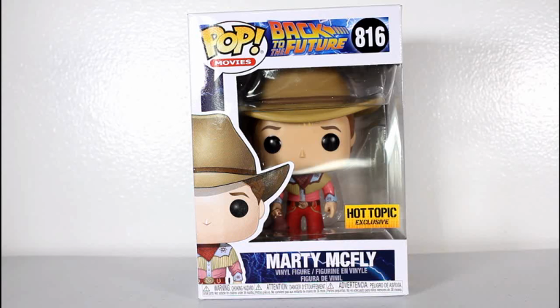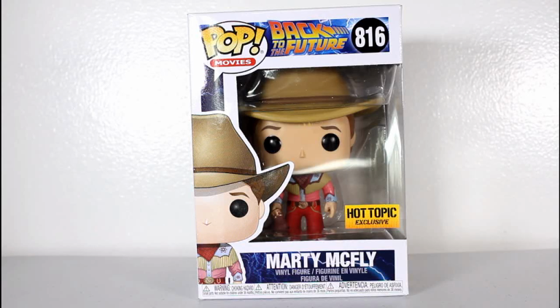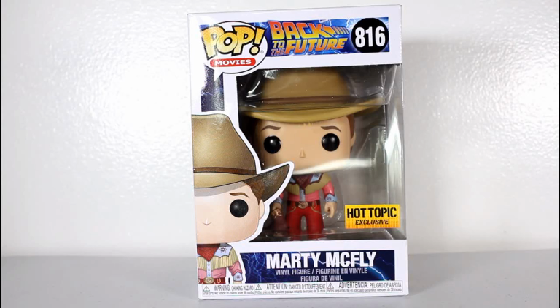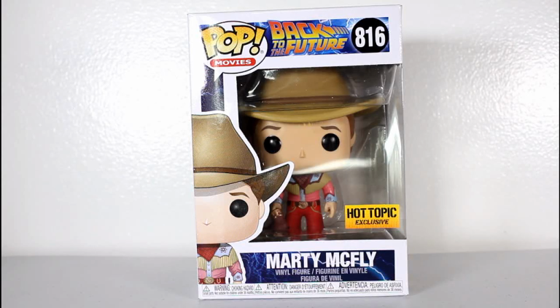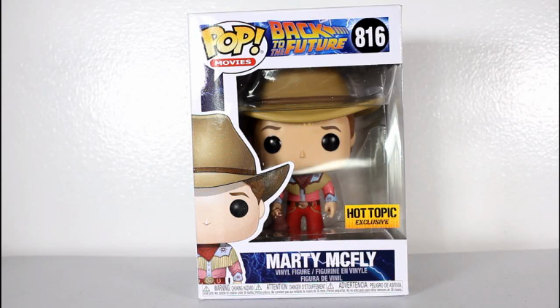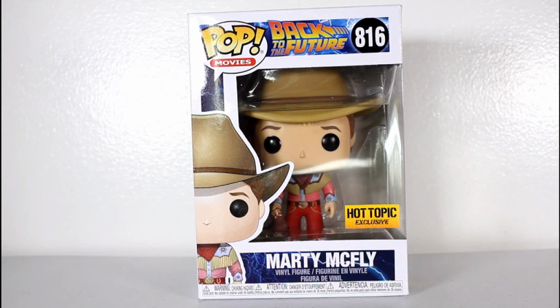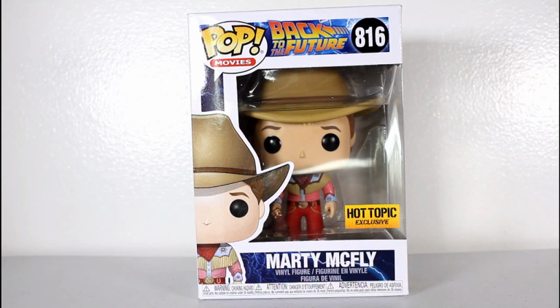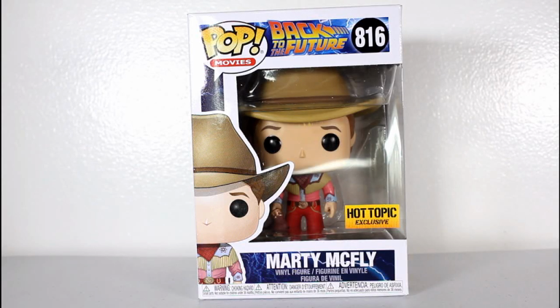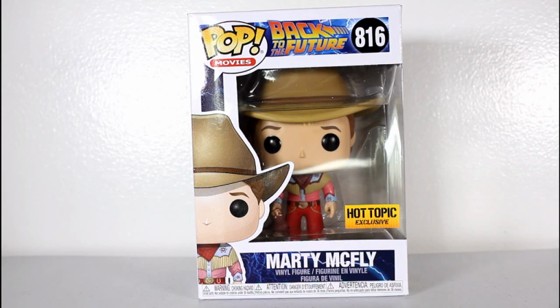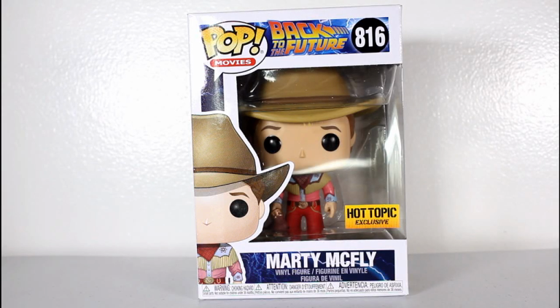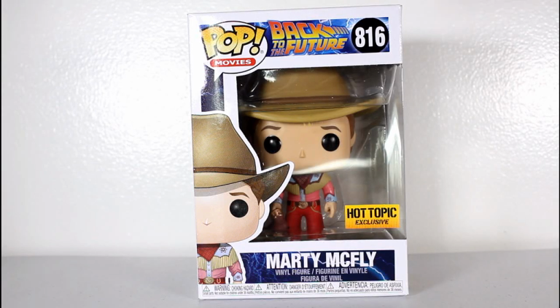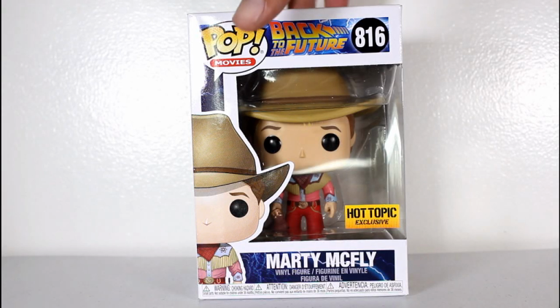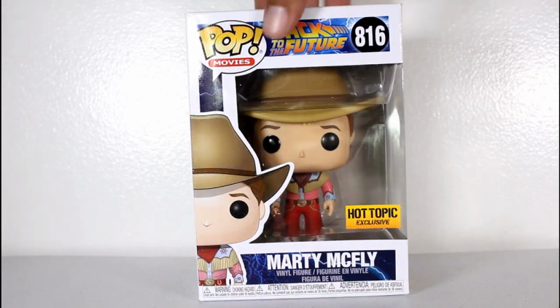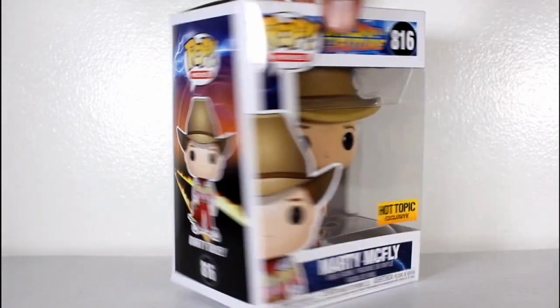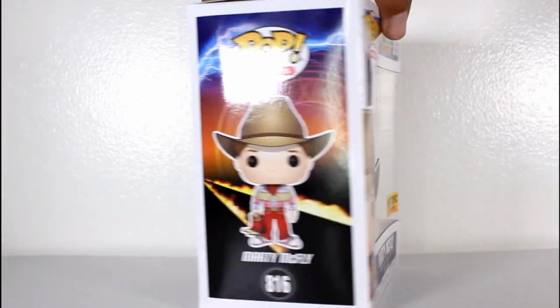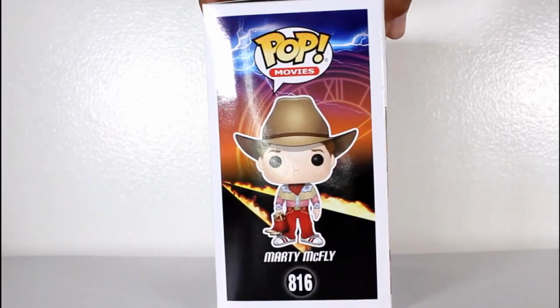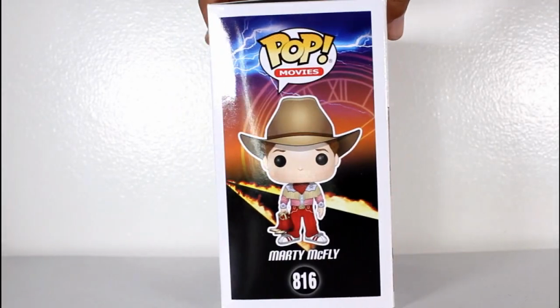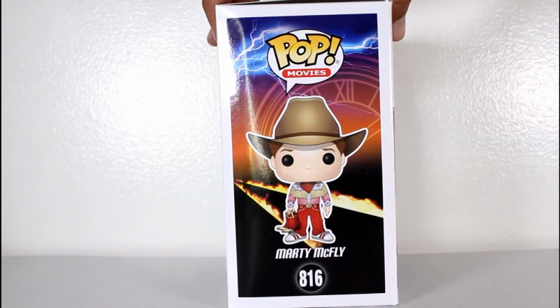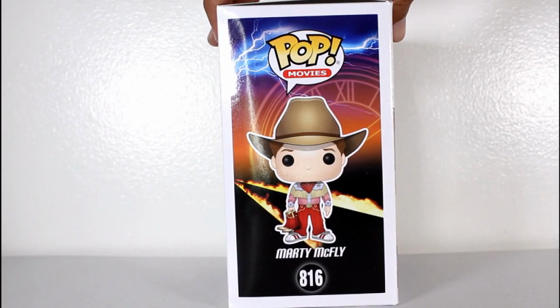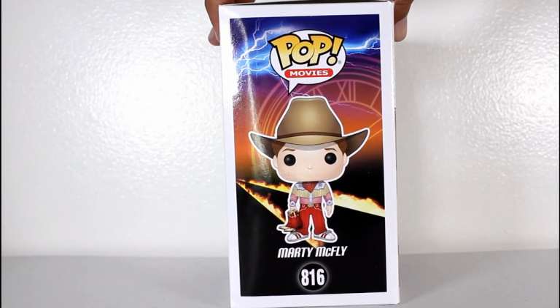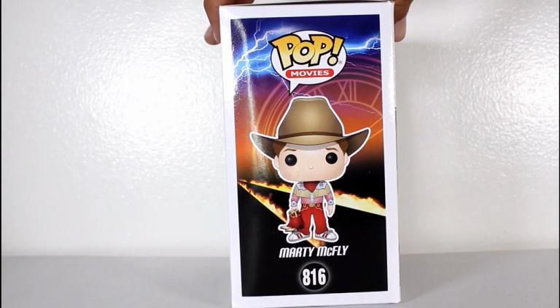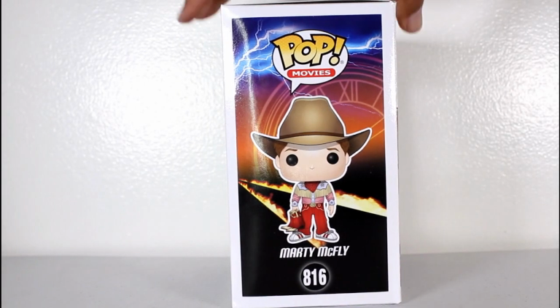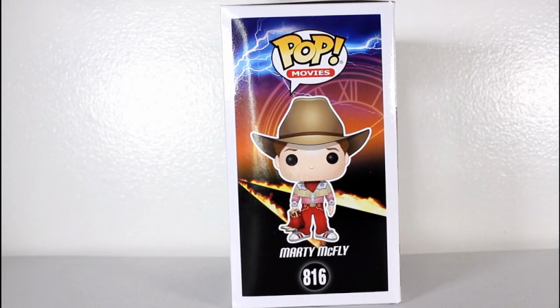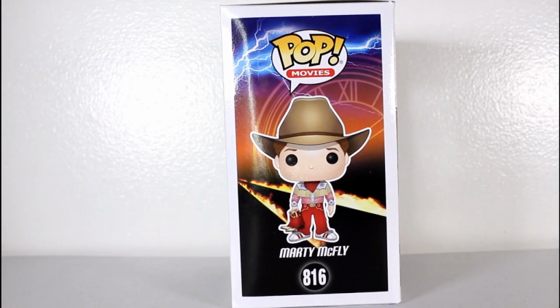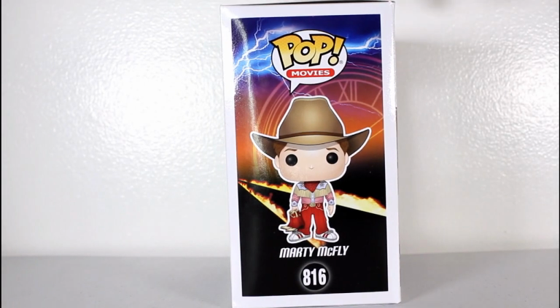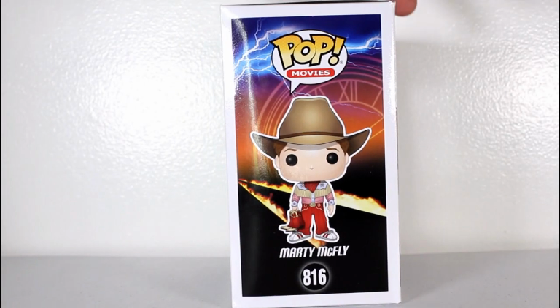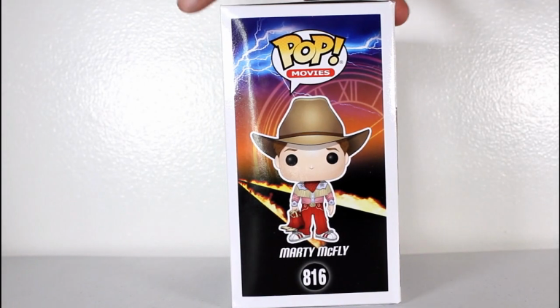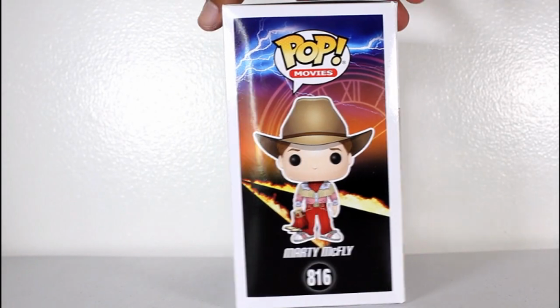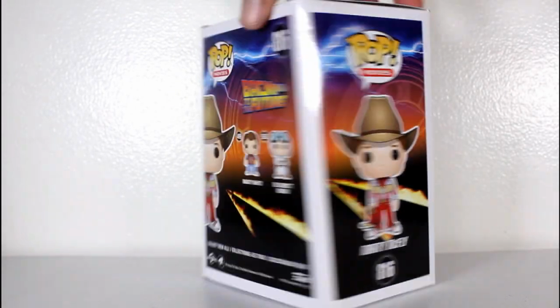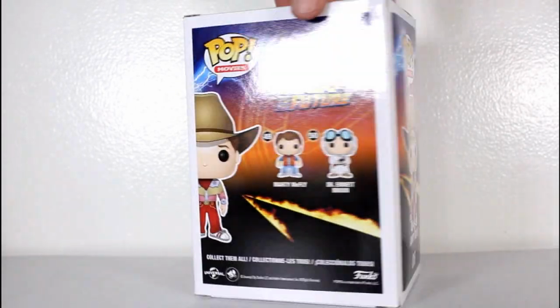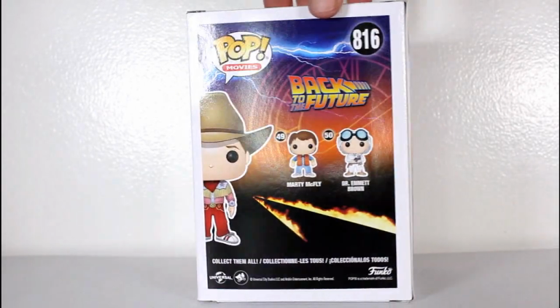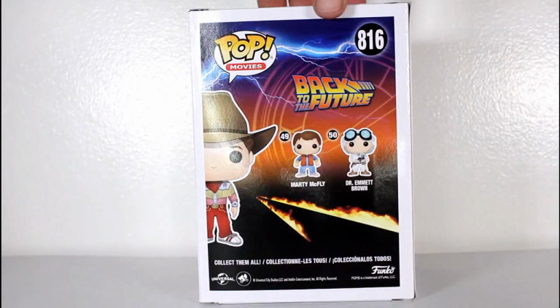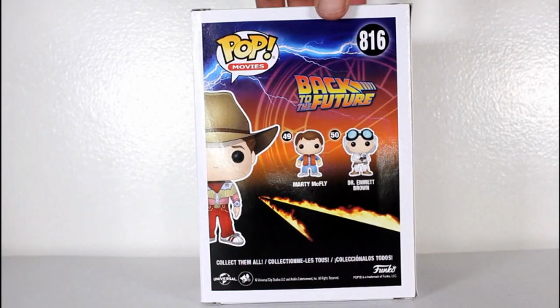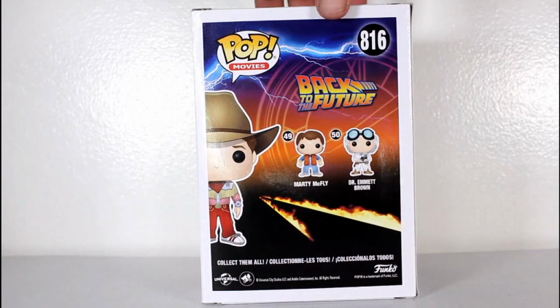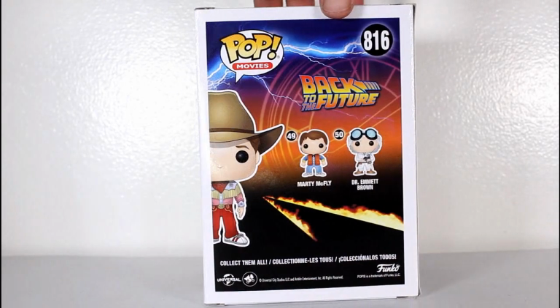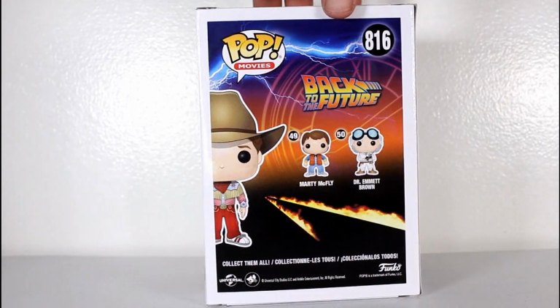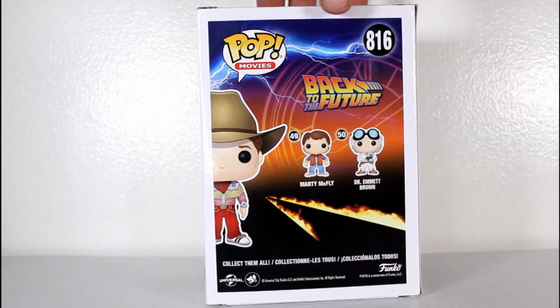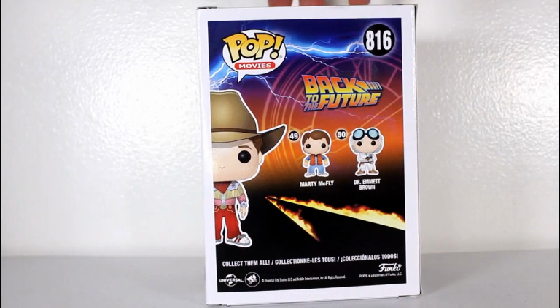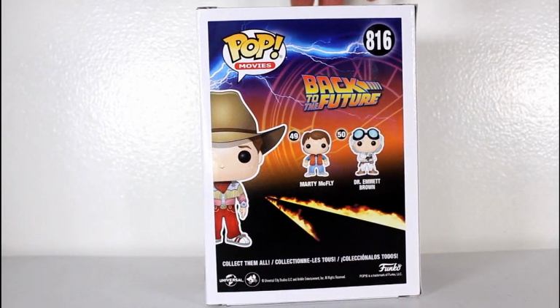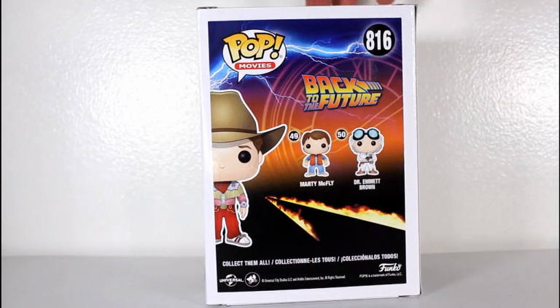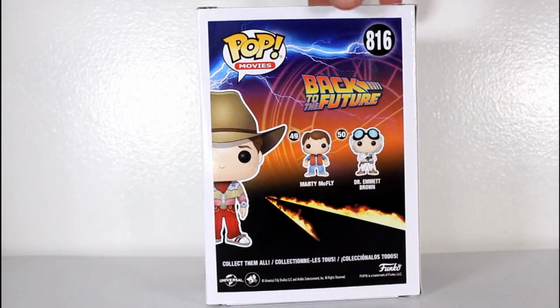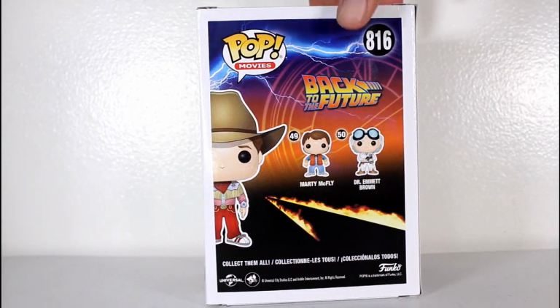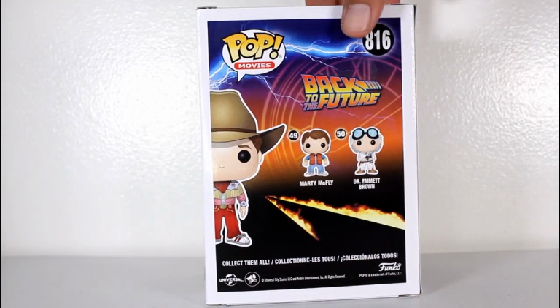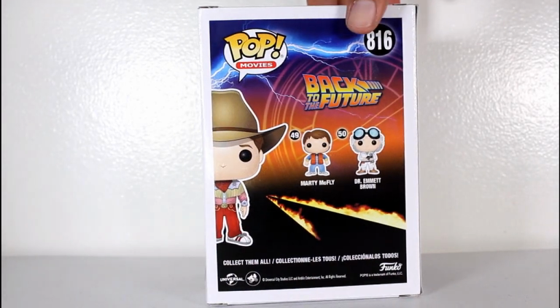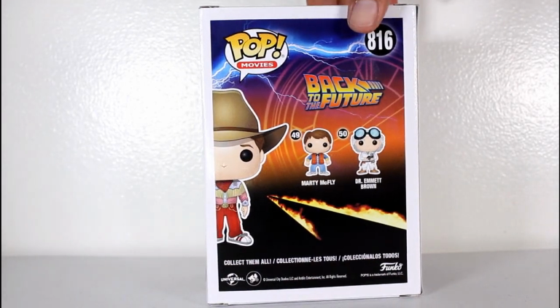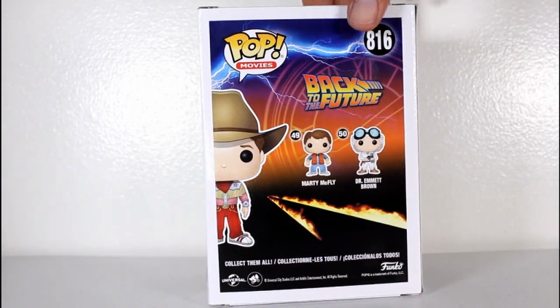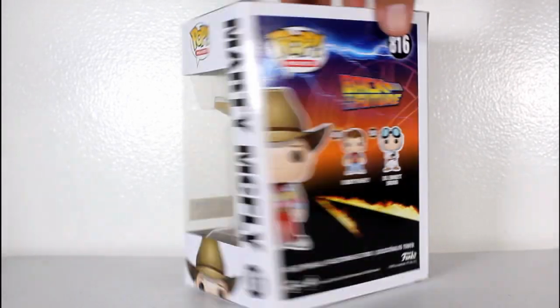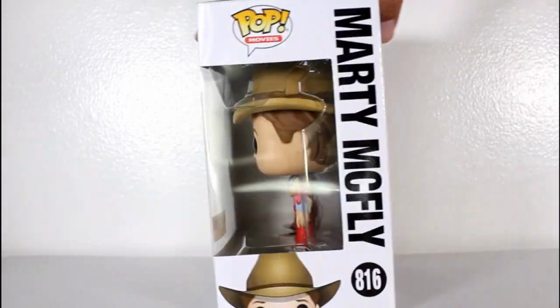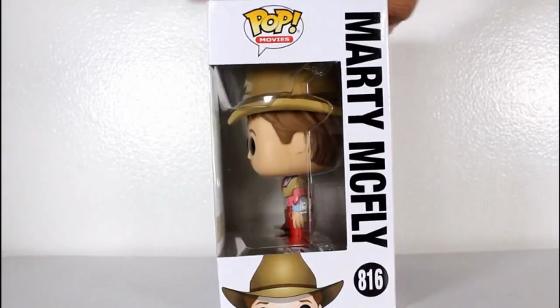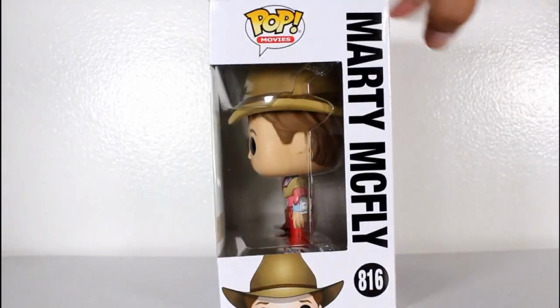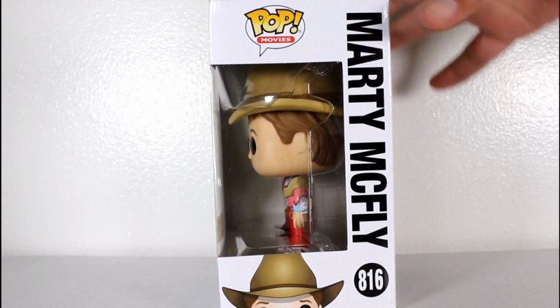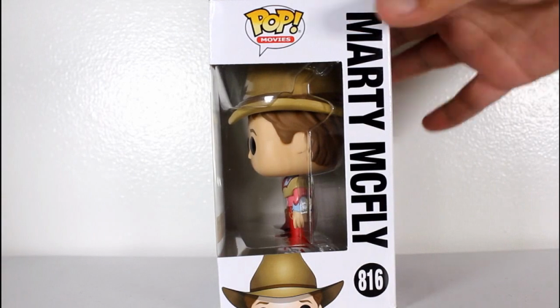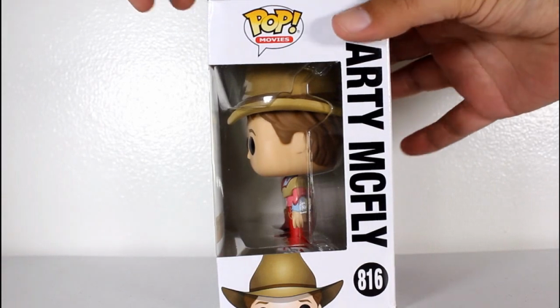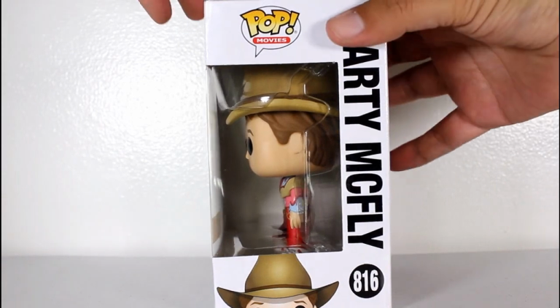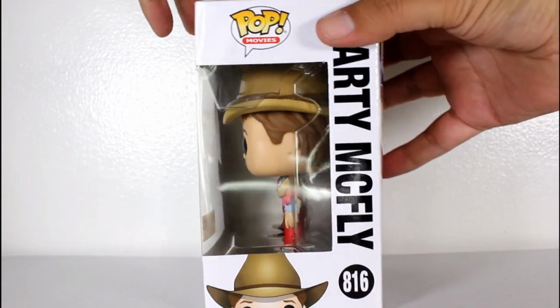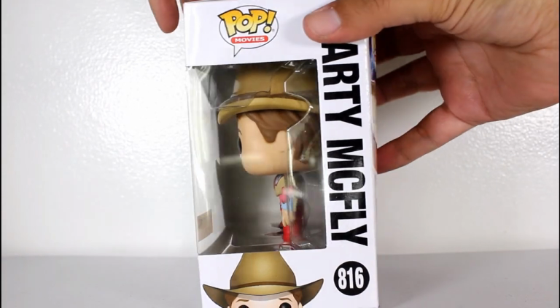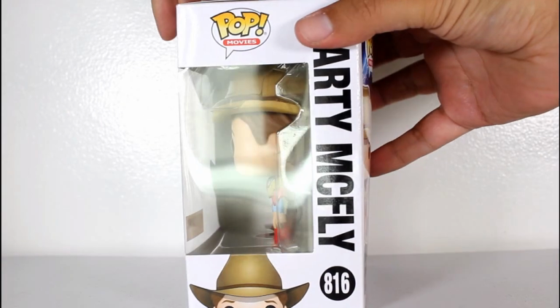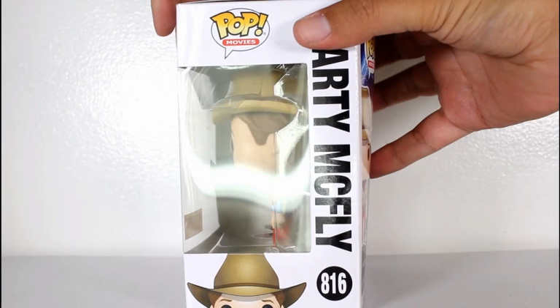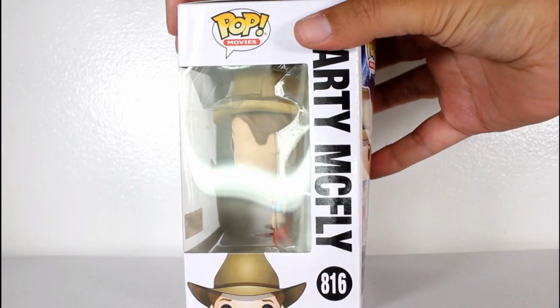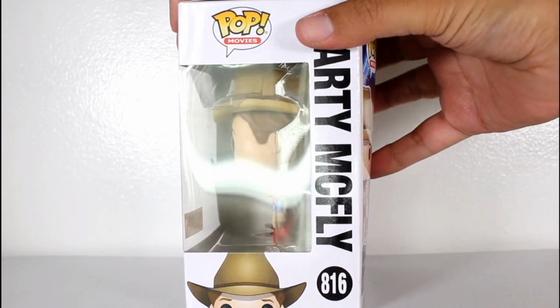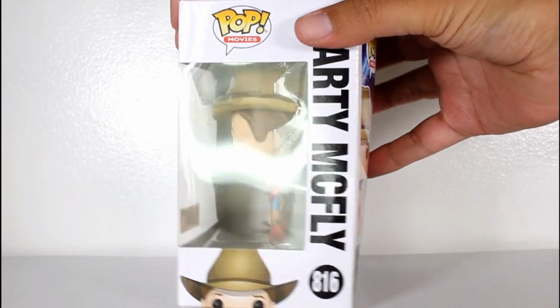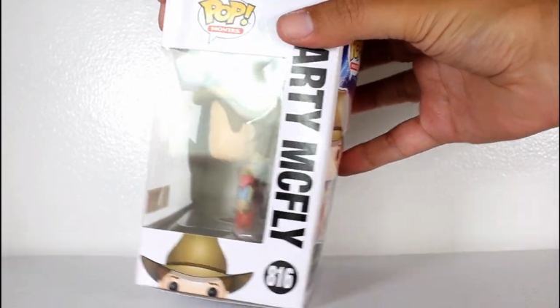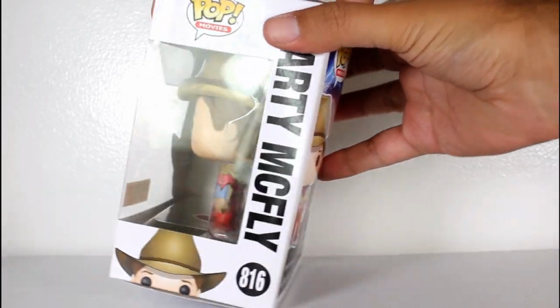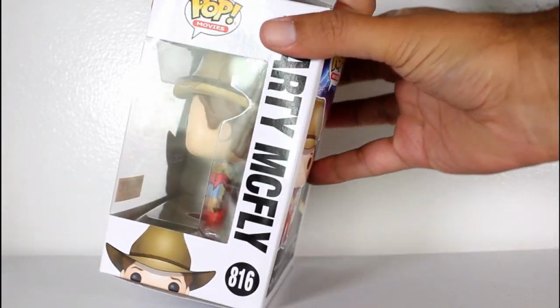Hey, this is John Carlos, and I'm here with a look at the Hot Topic exclusive Funko Pop of Eastwood, Clint Eastwood.